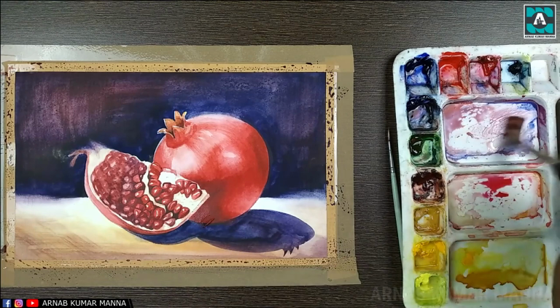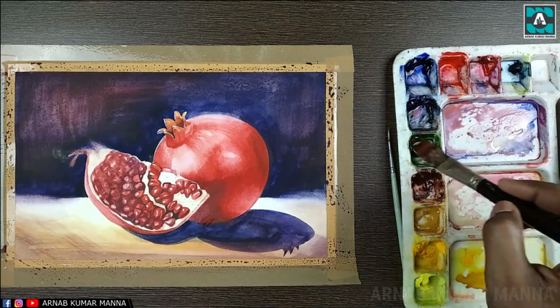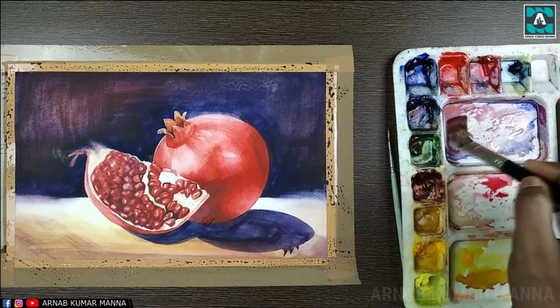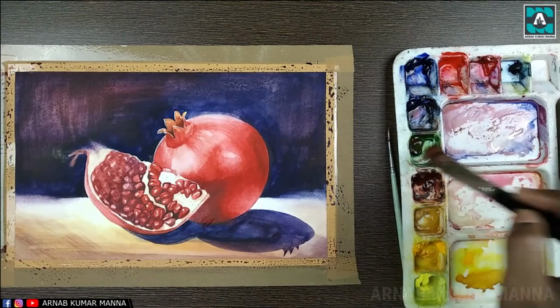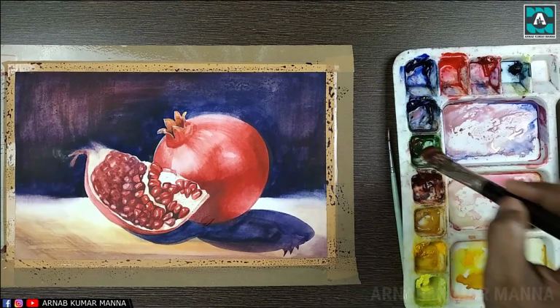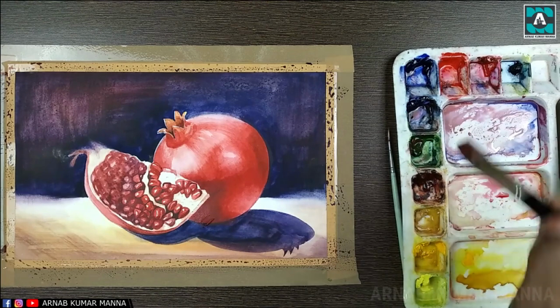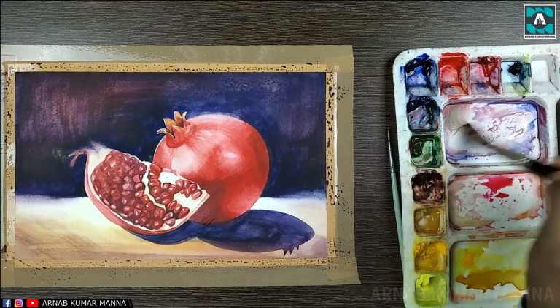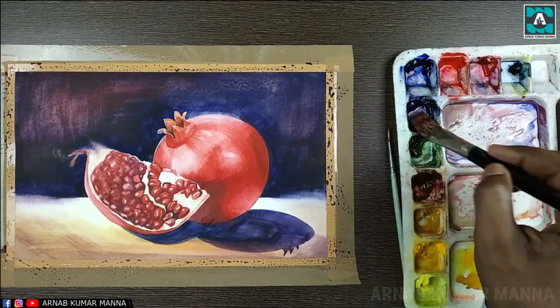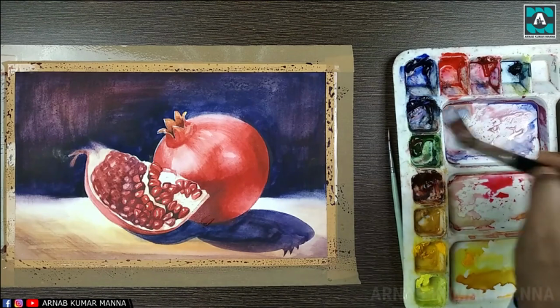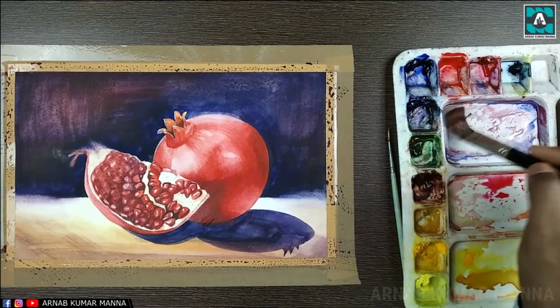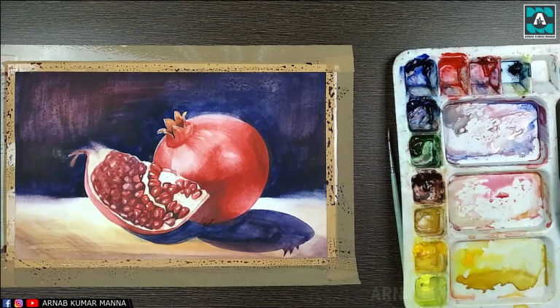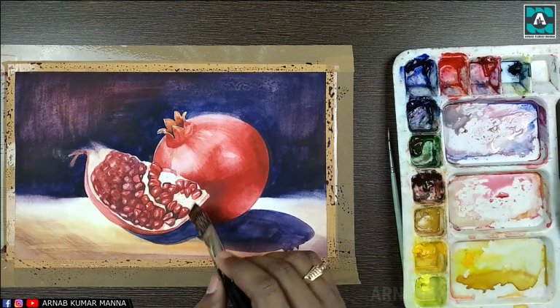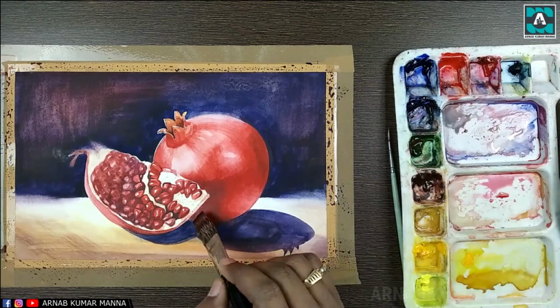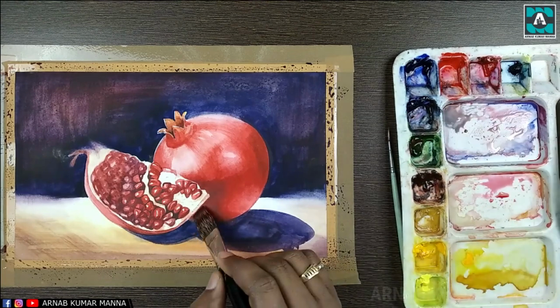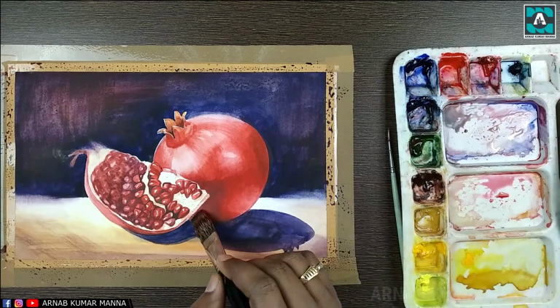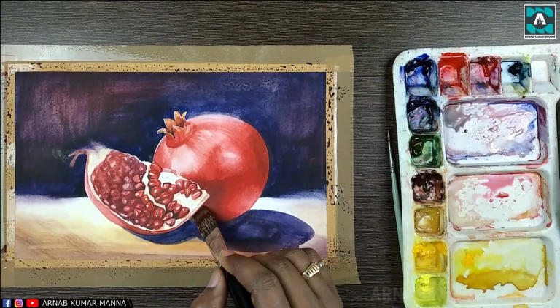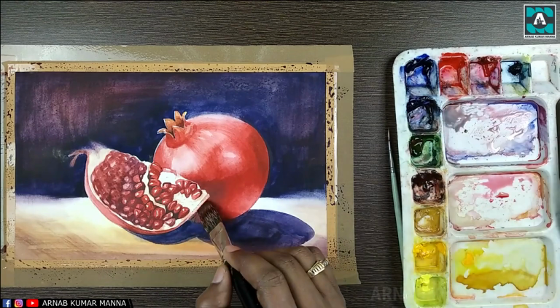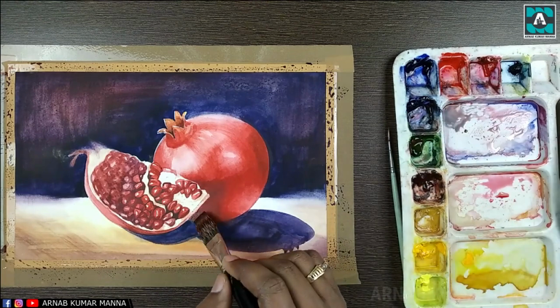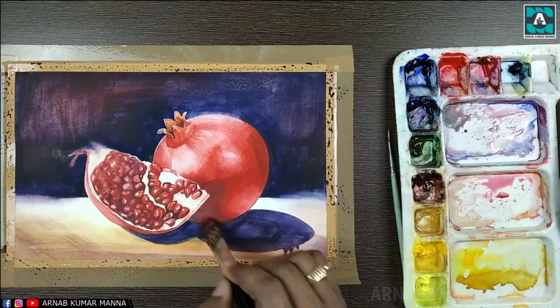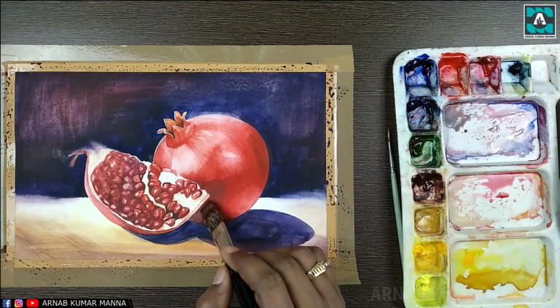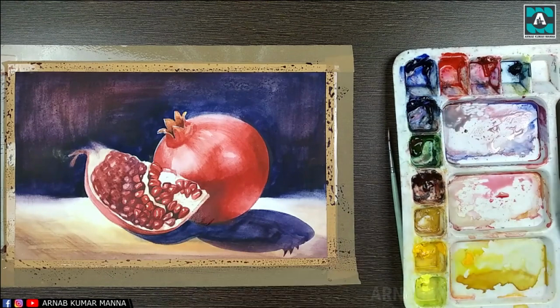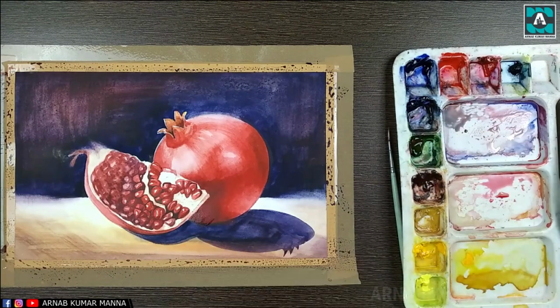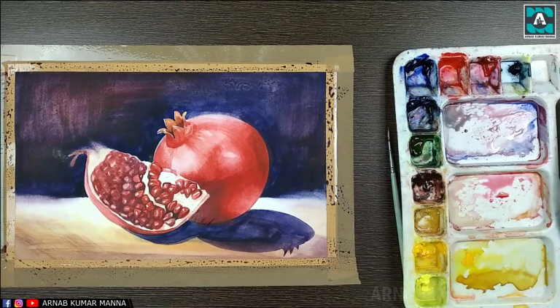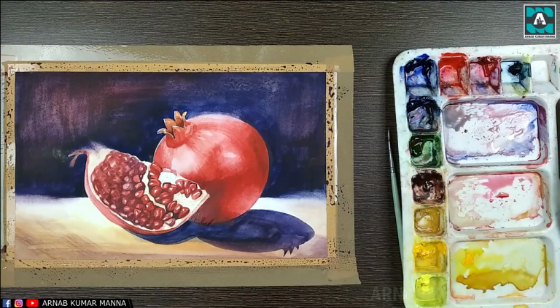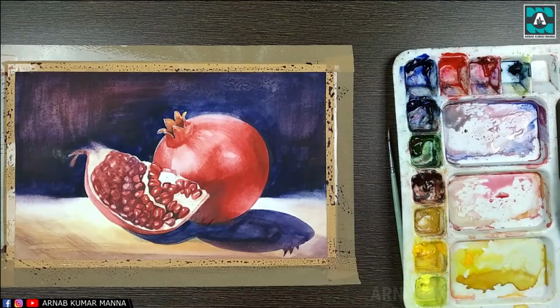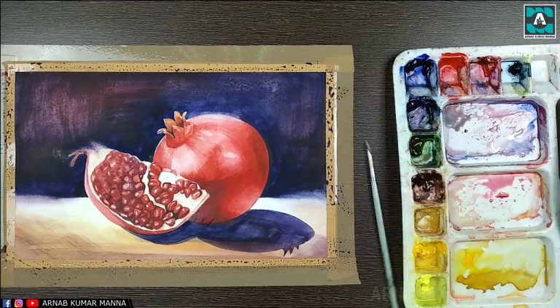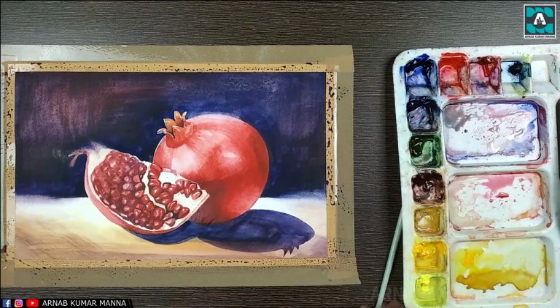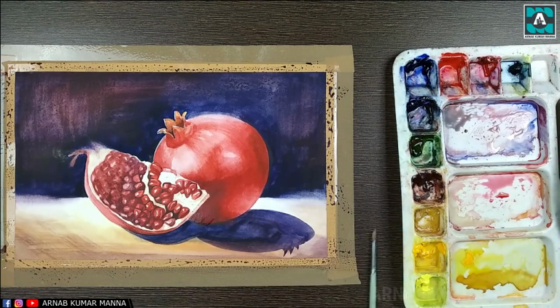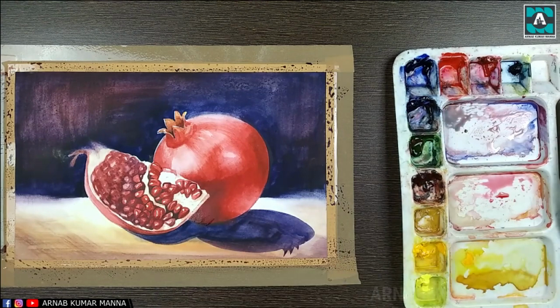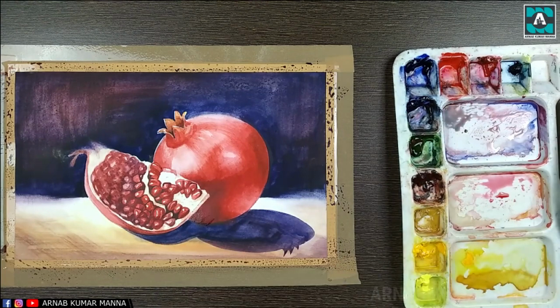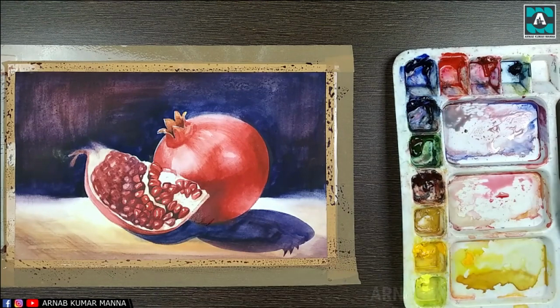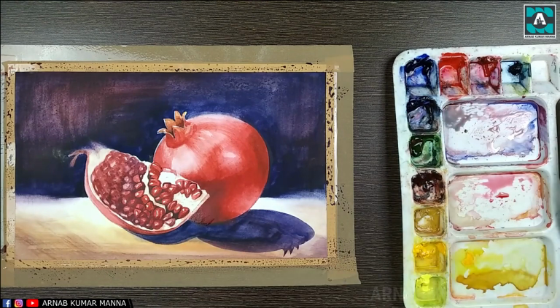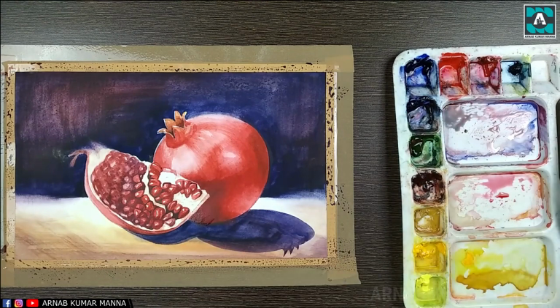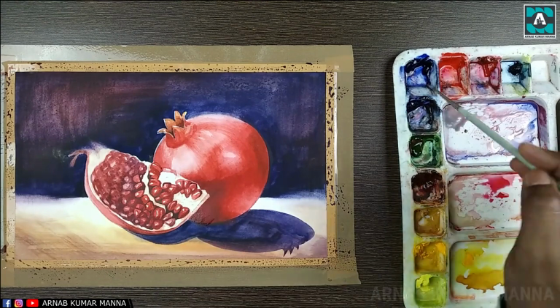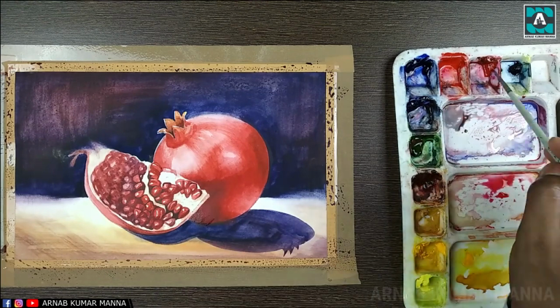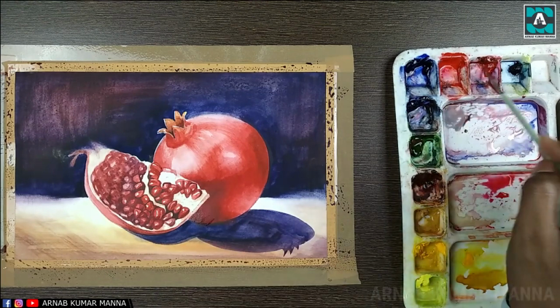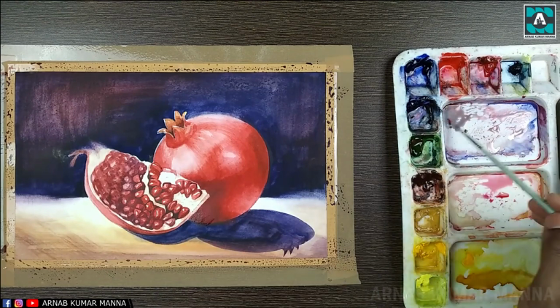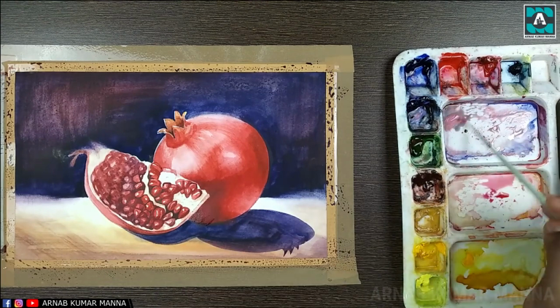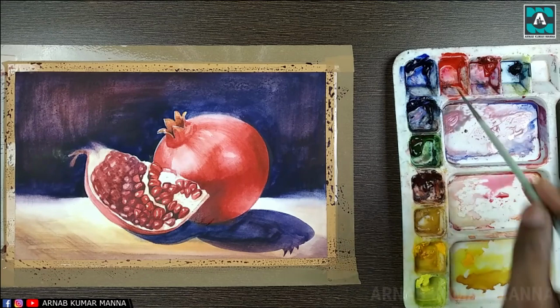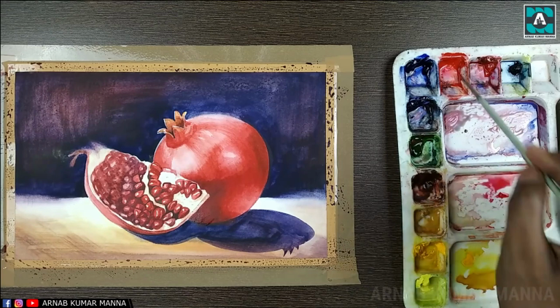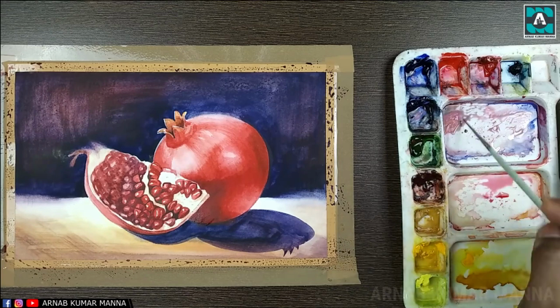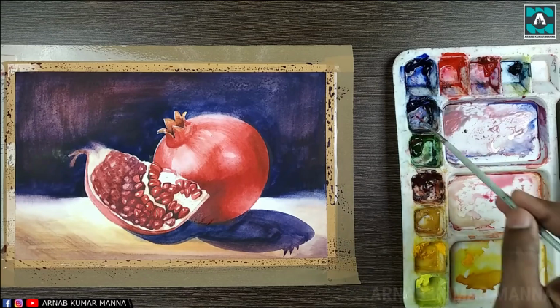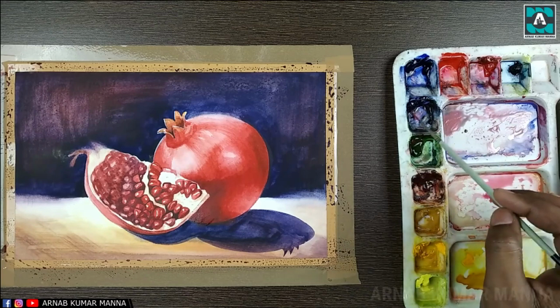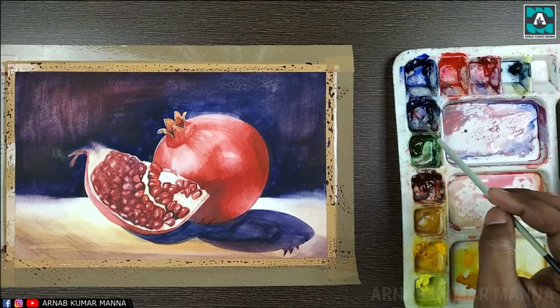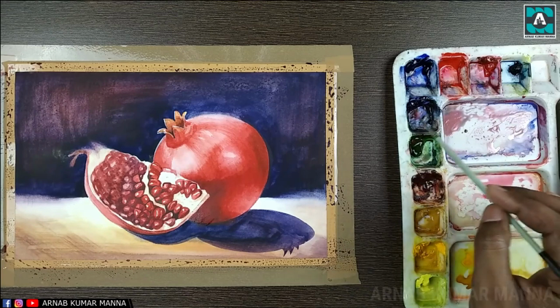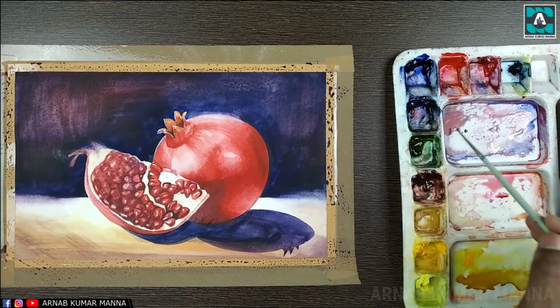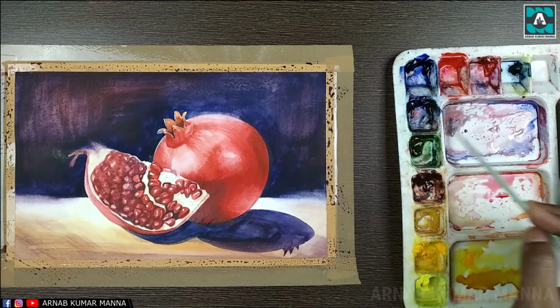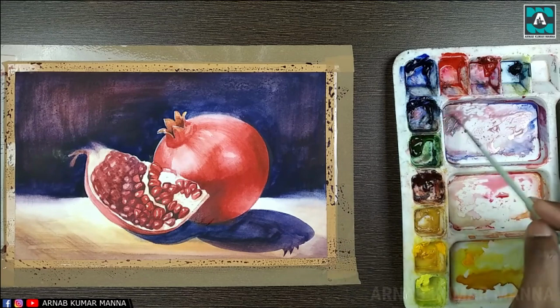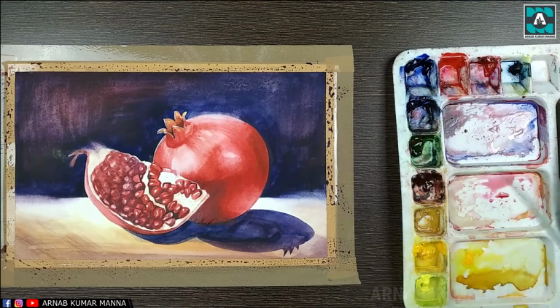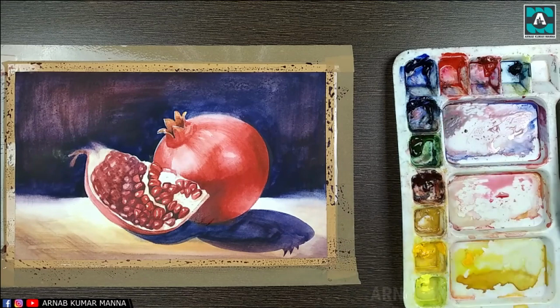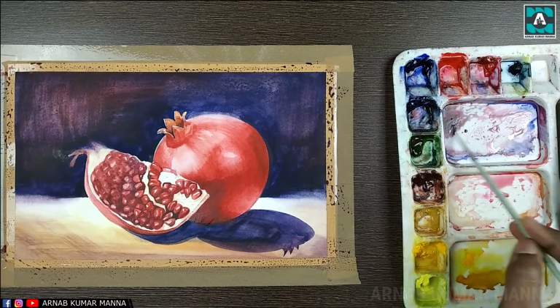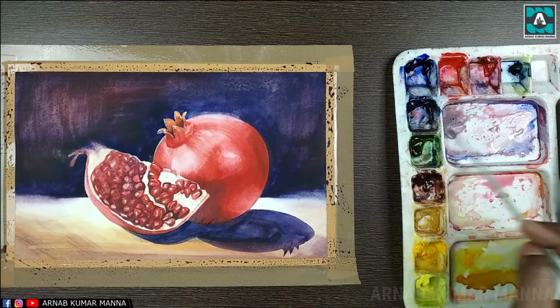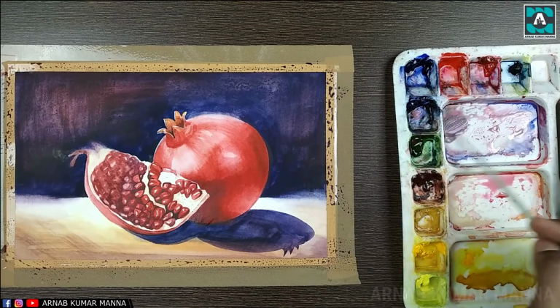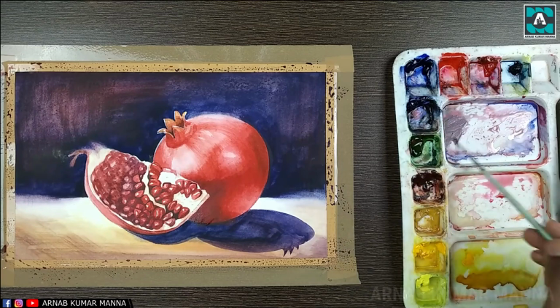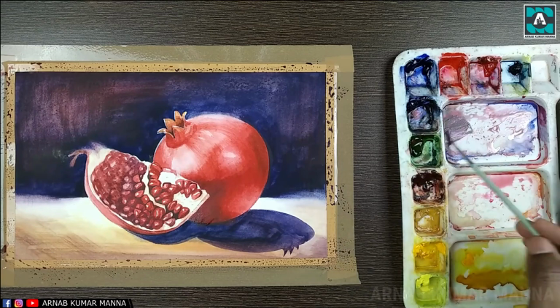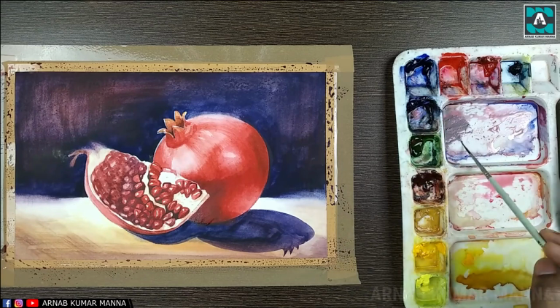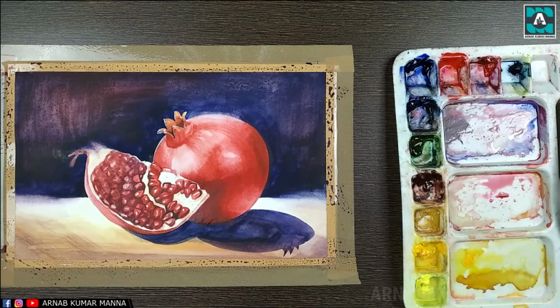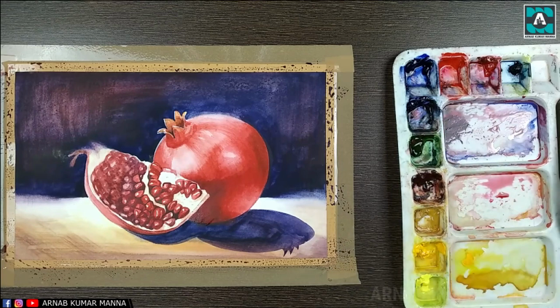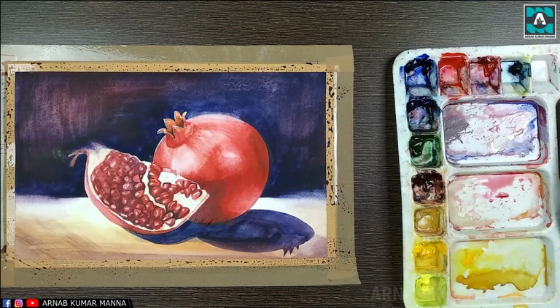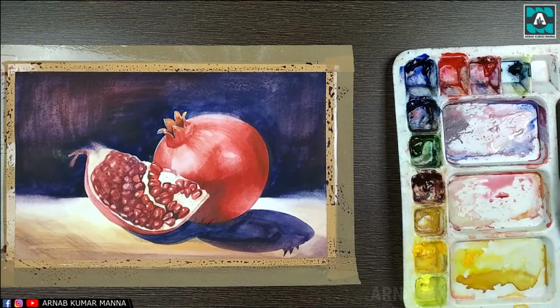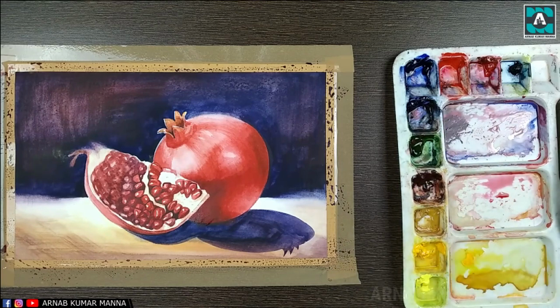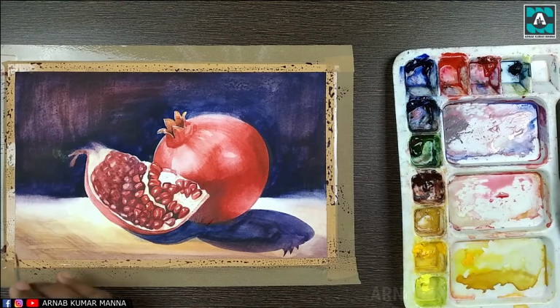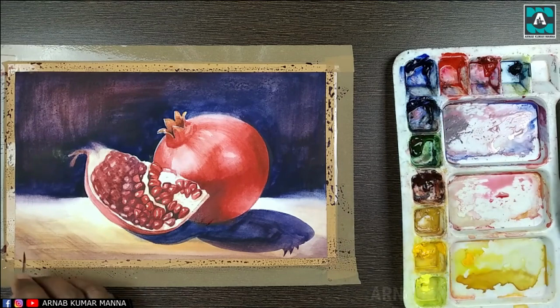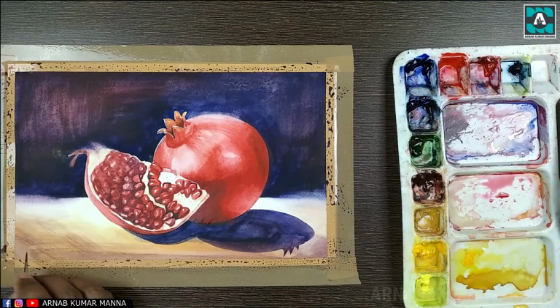So now my painting is almost finished. Let me put my signature.